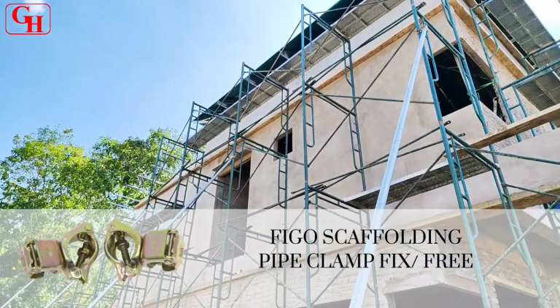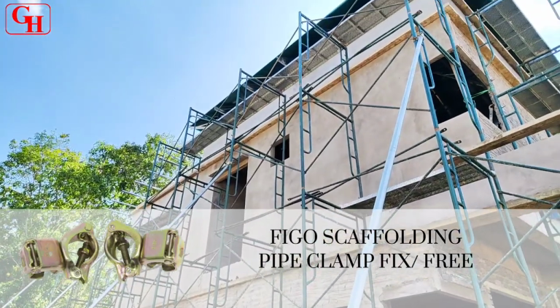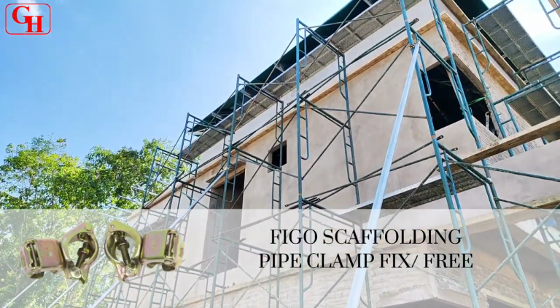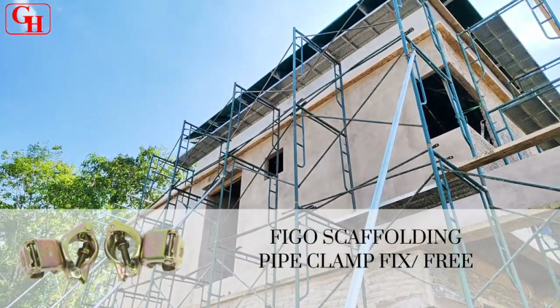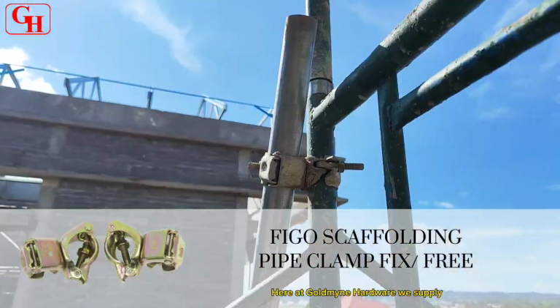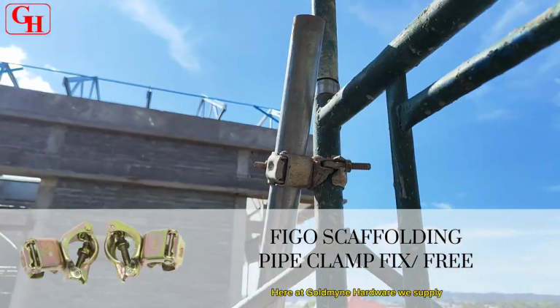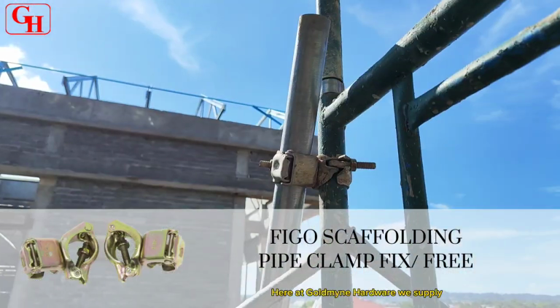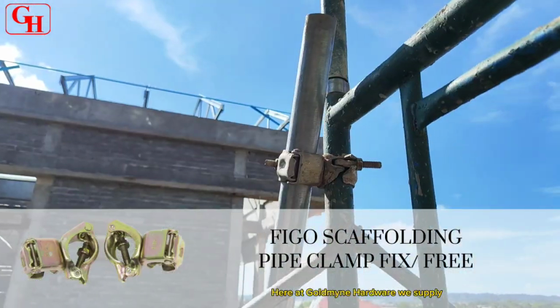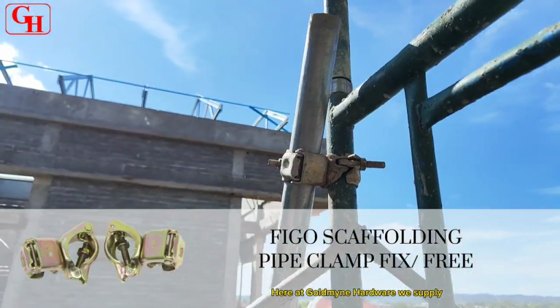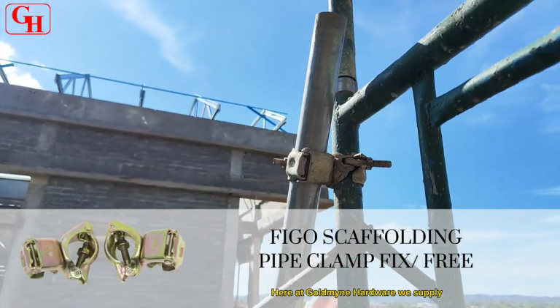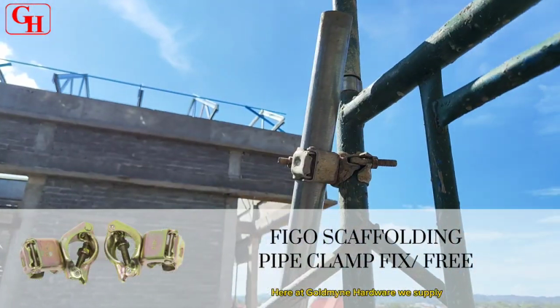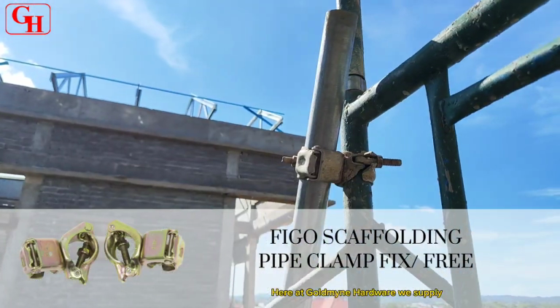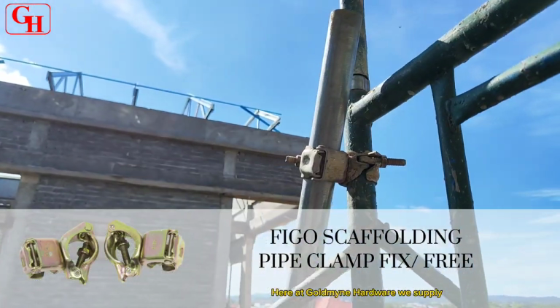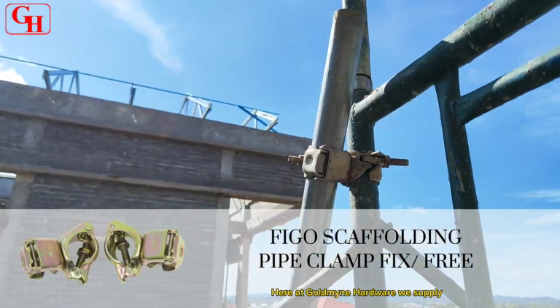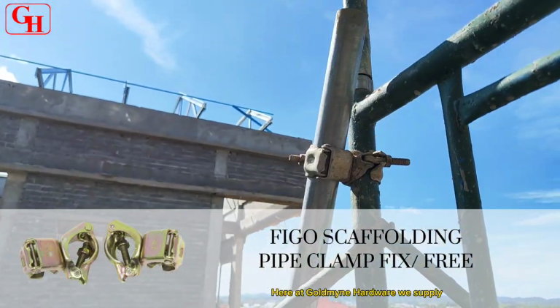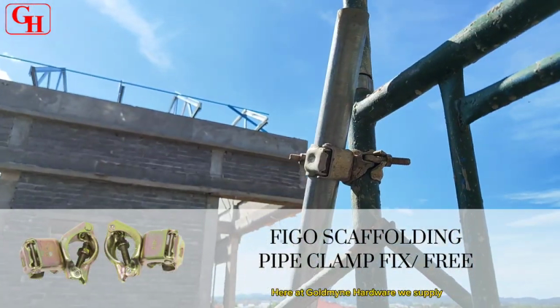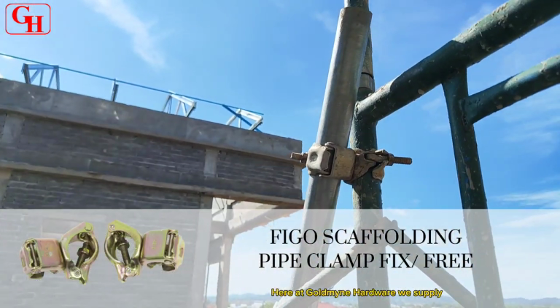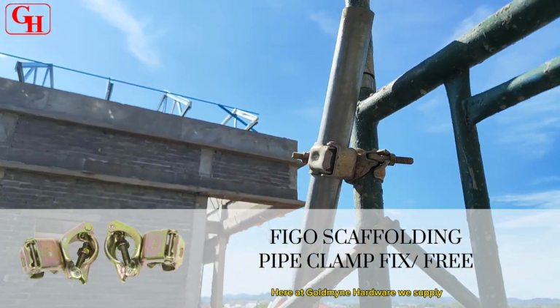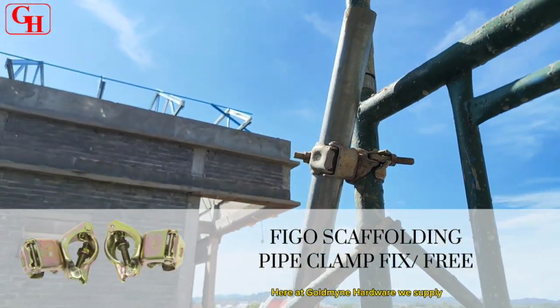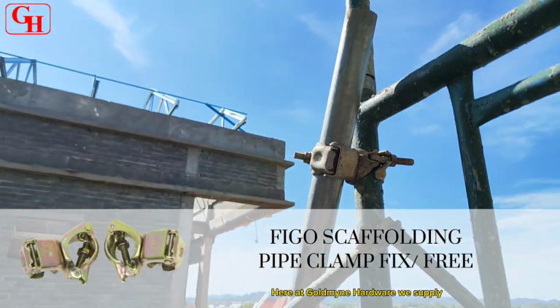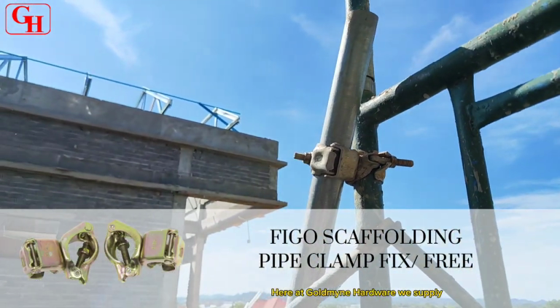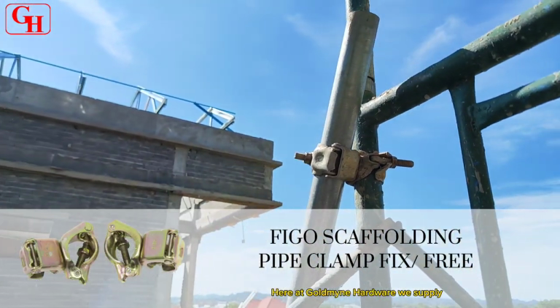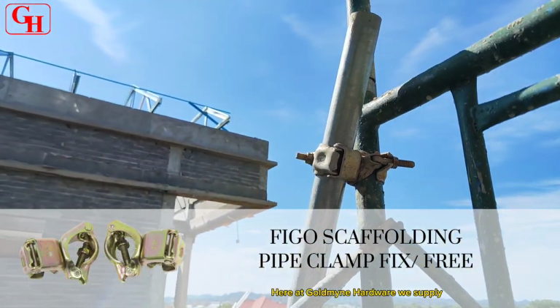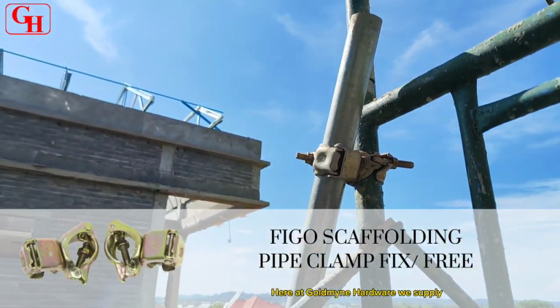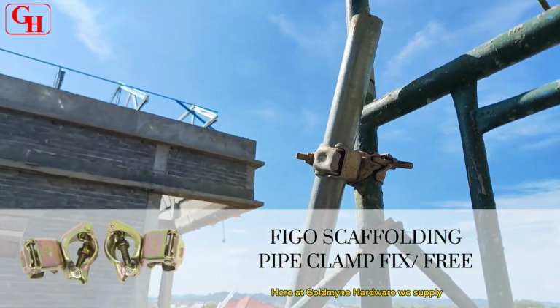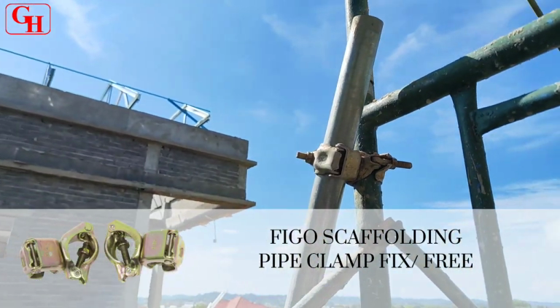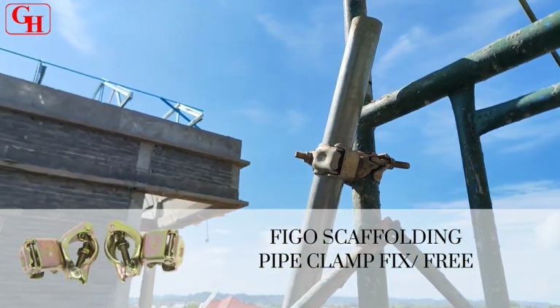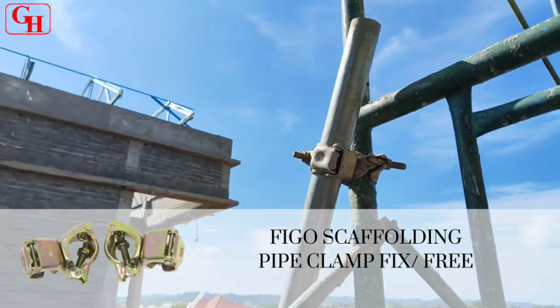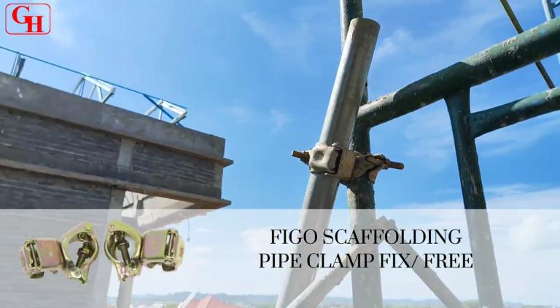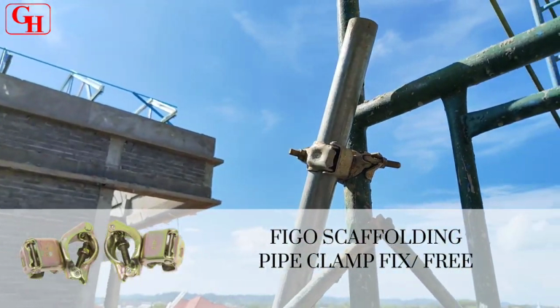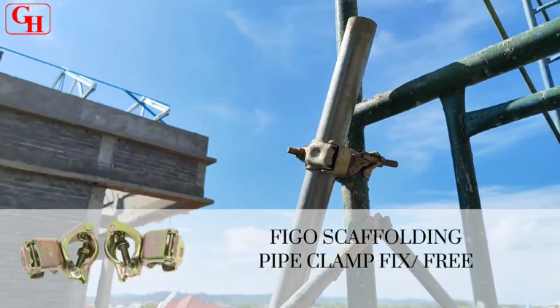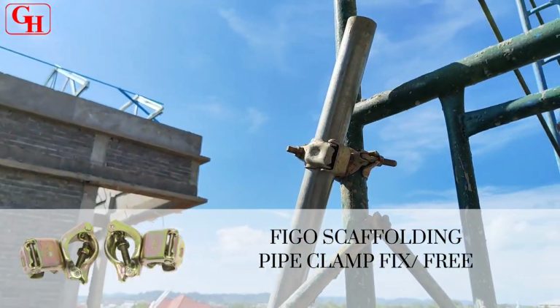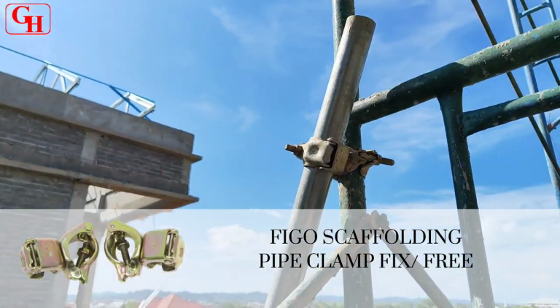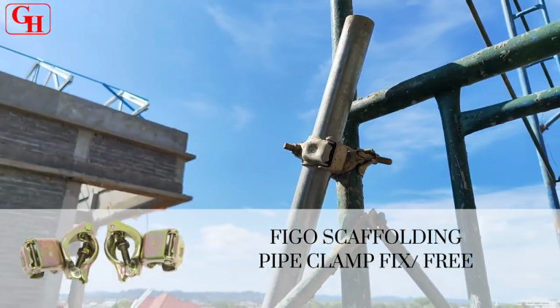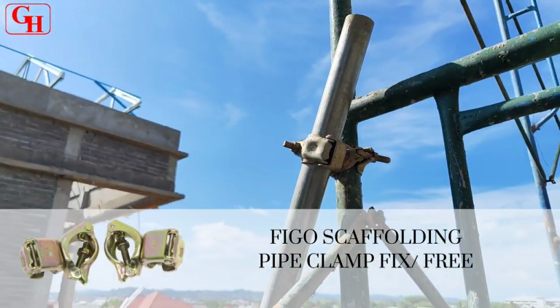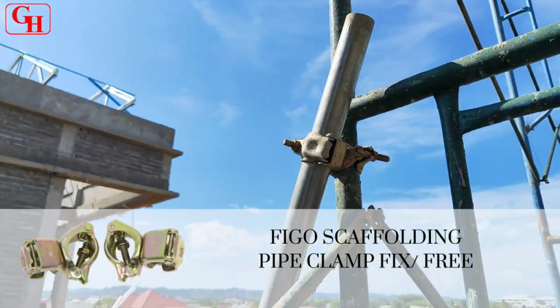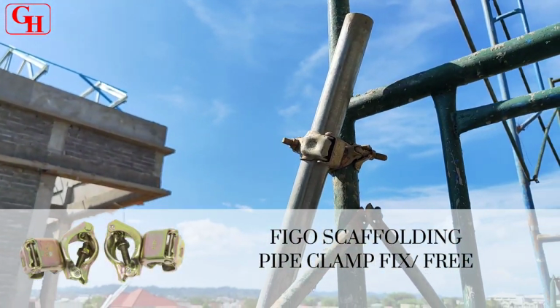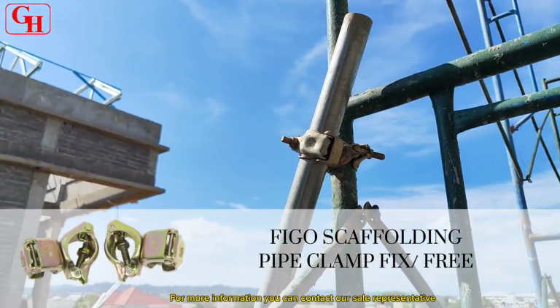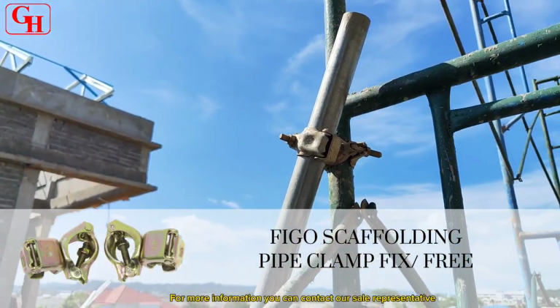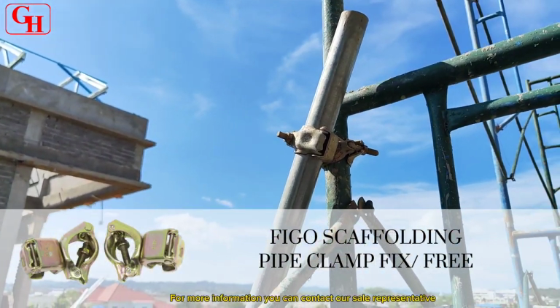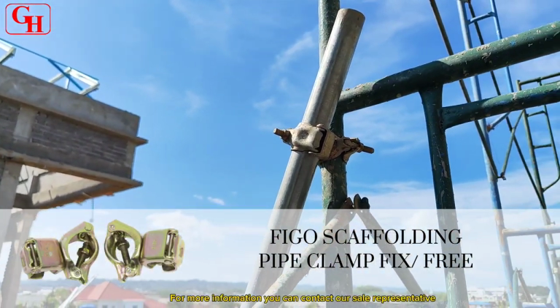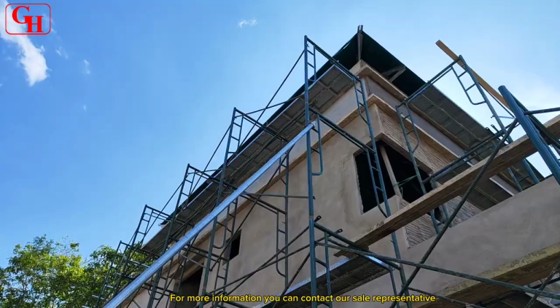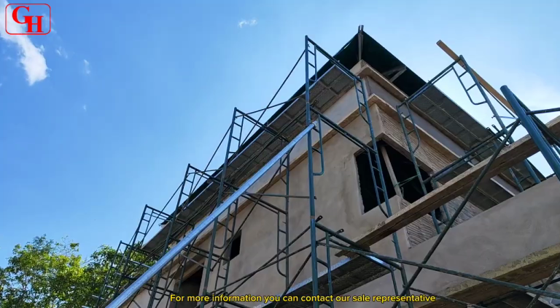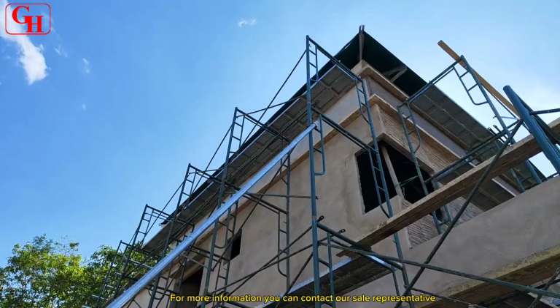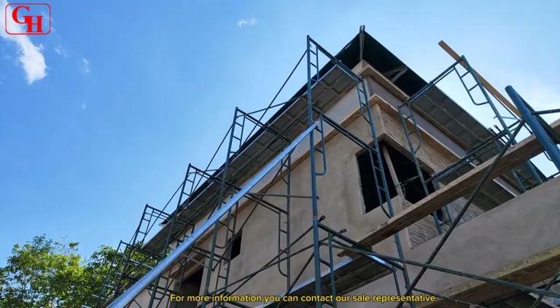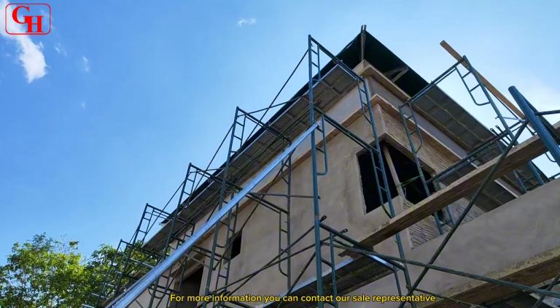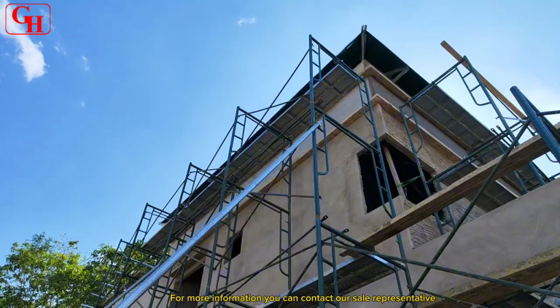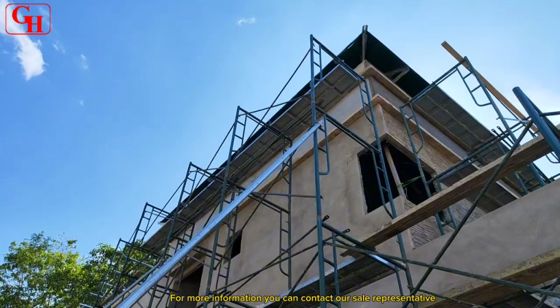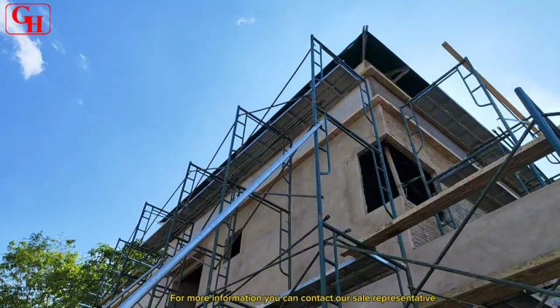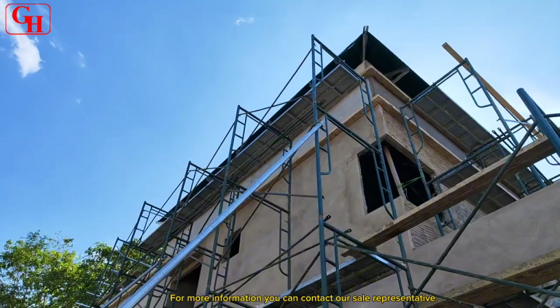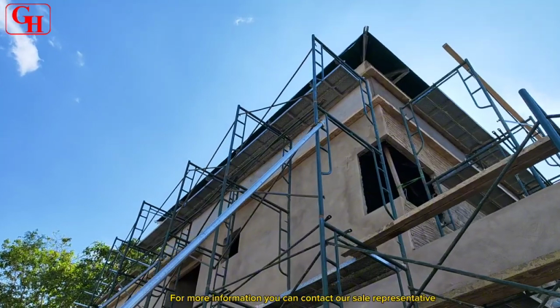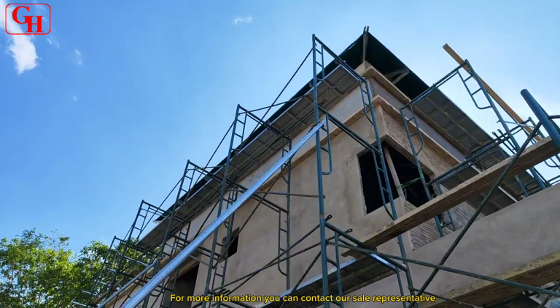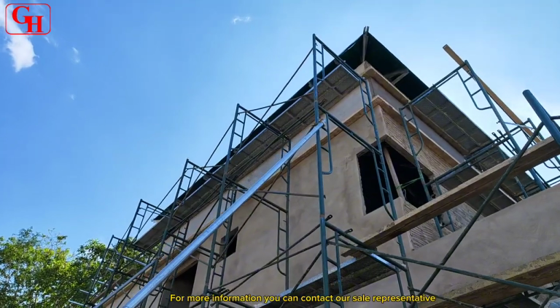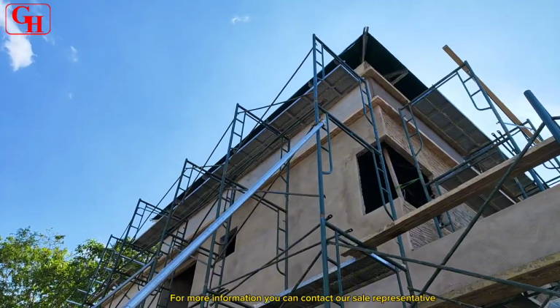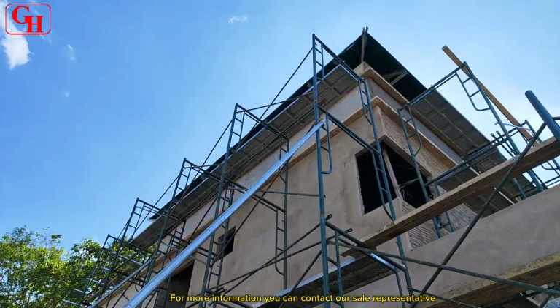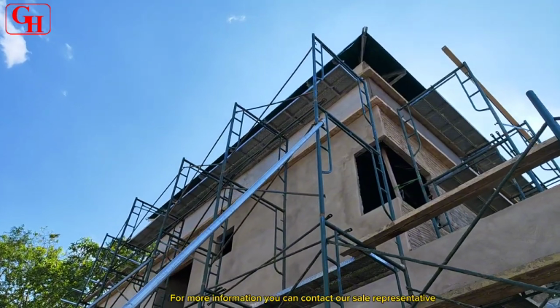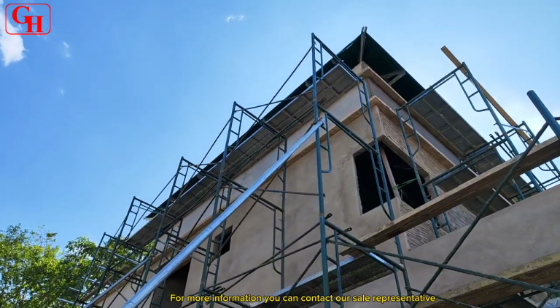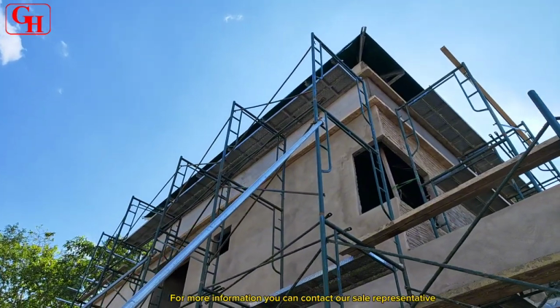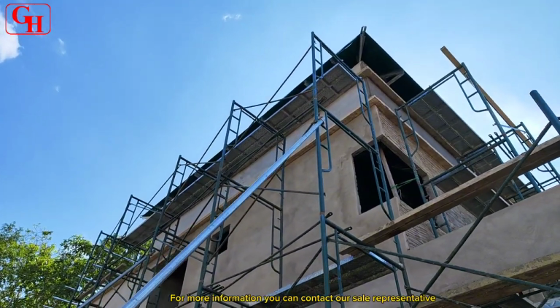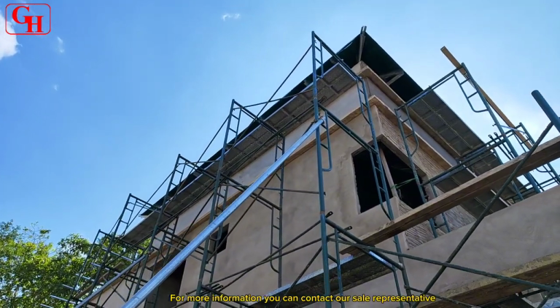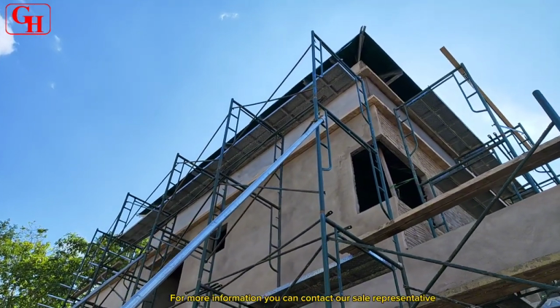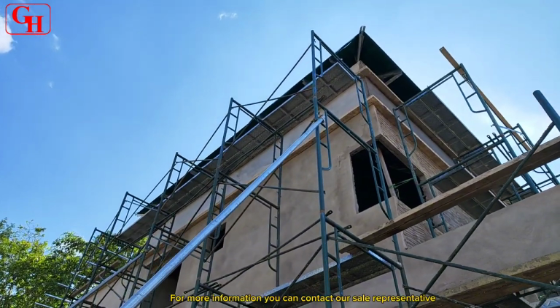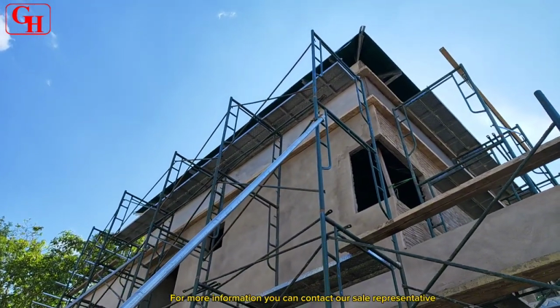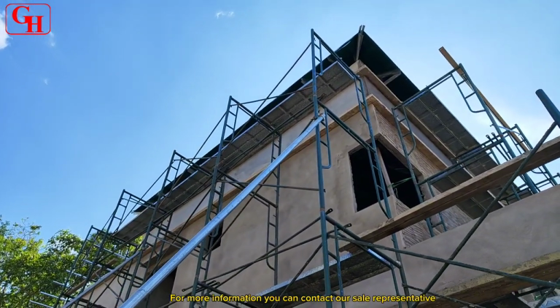Here at Goldmine Hardware we supply scaffolding. For more information you can contact our sales representative.